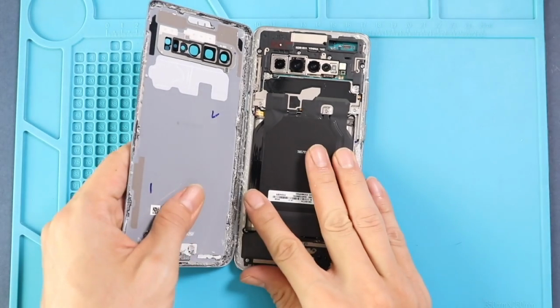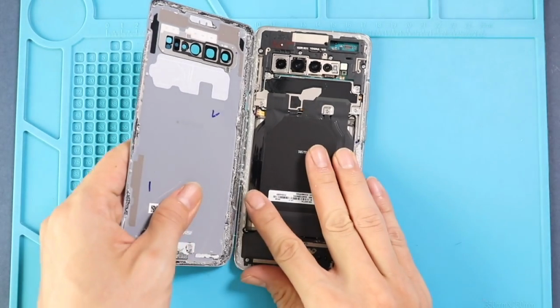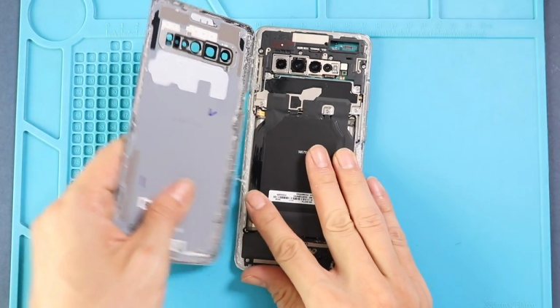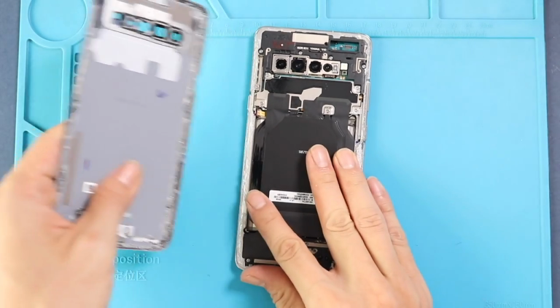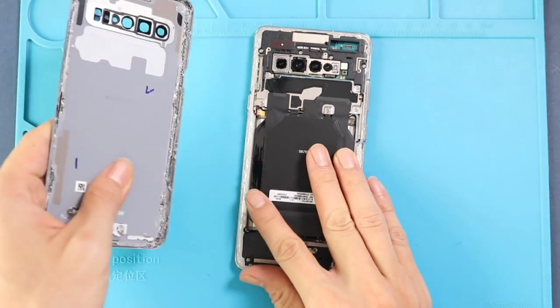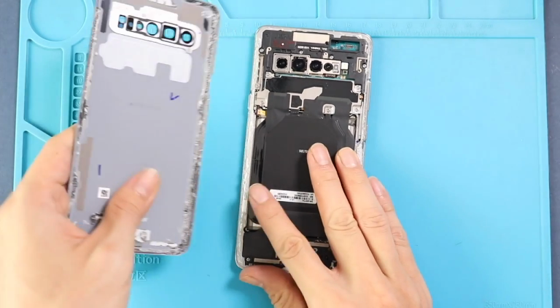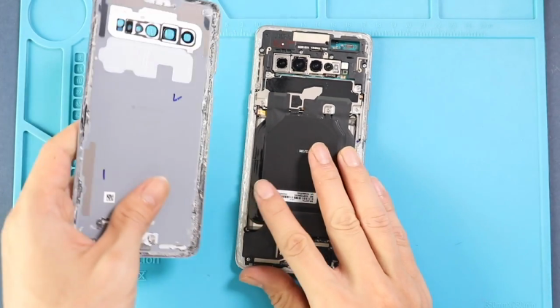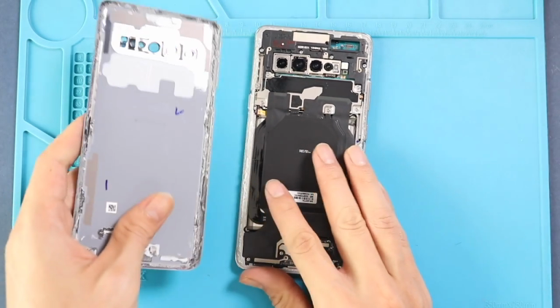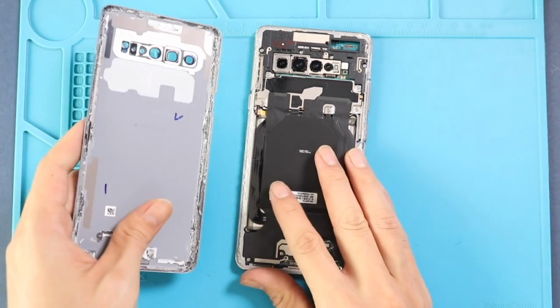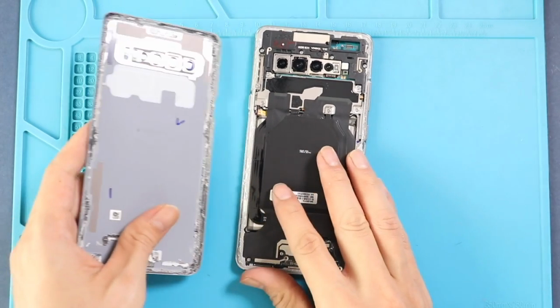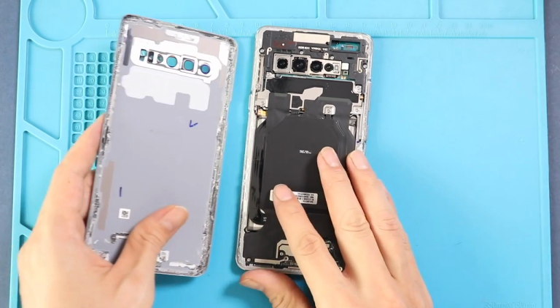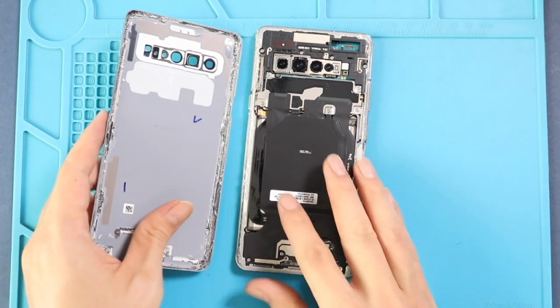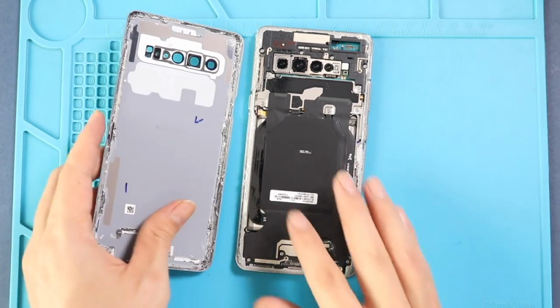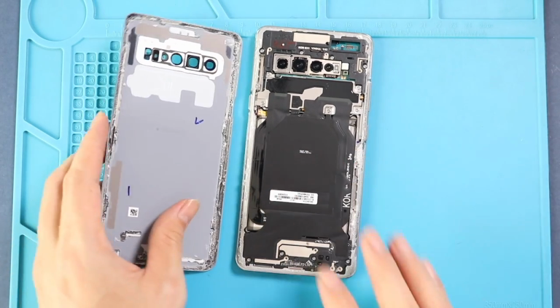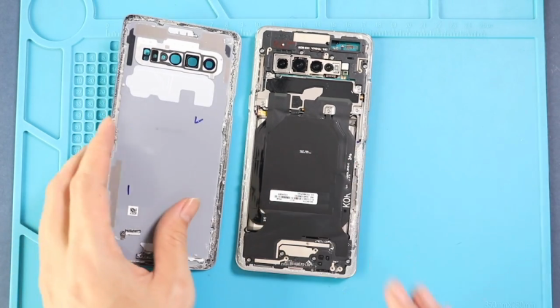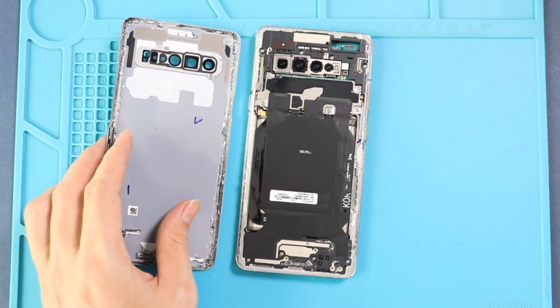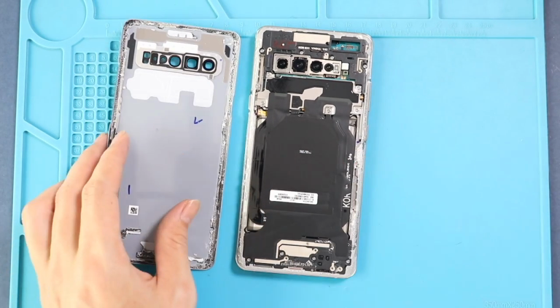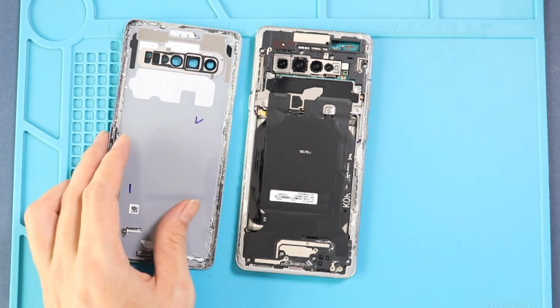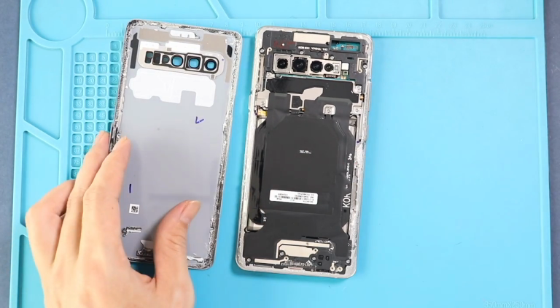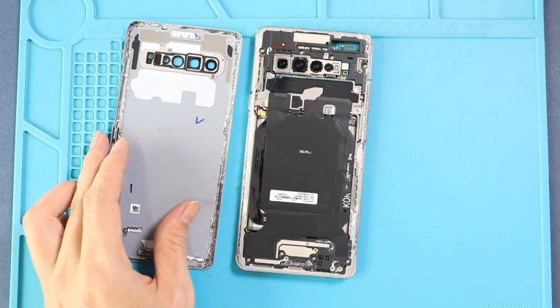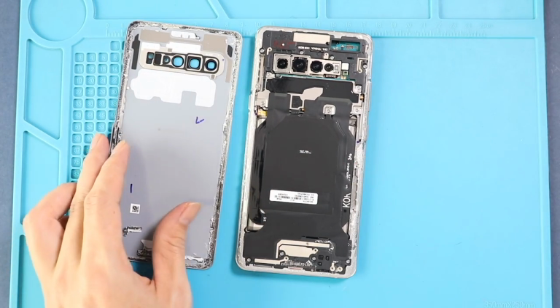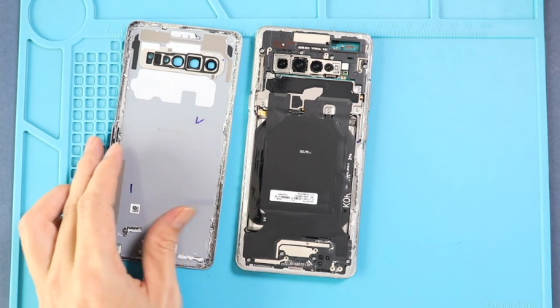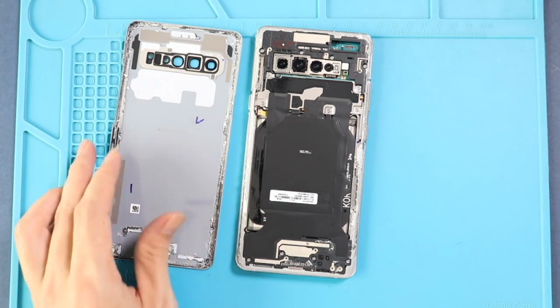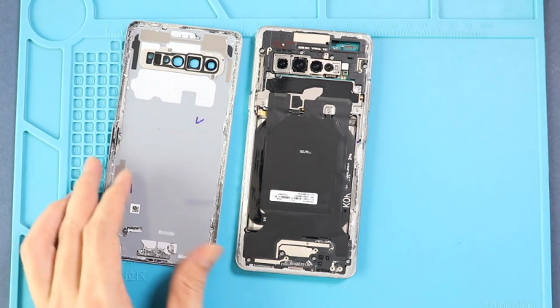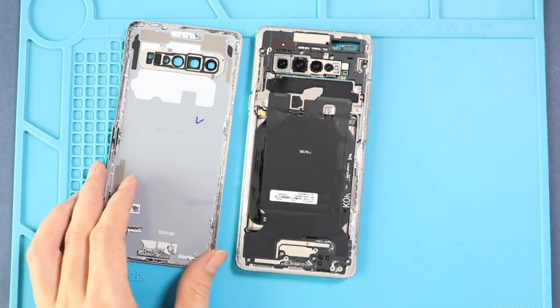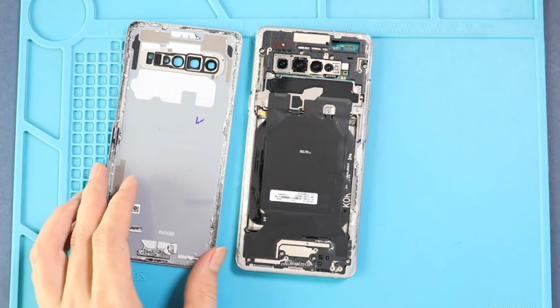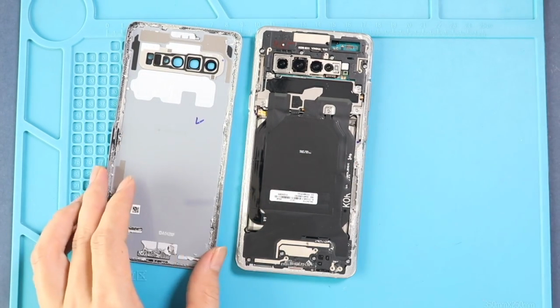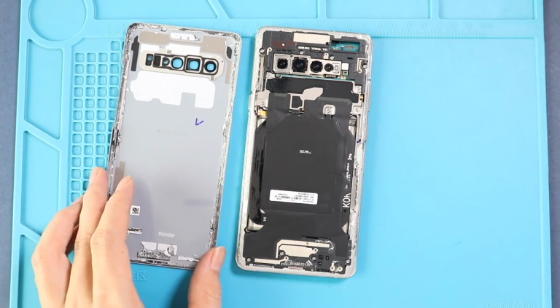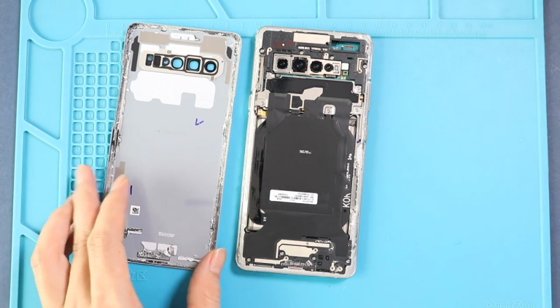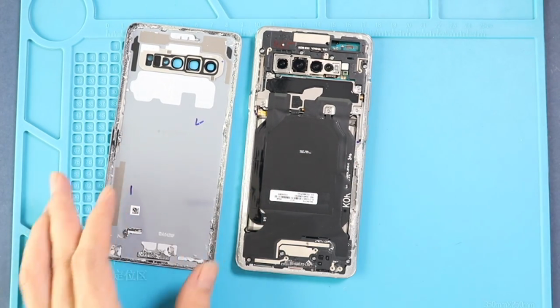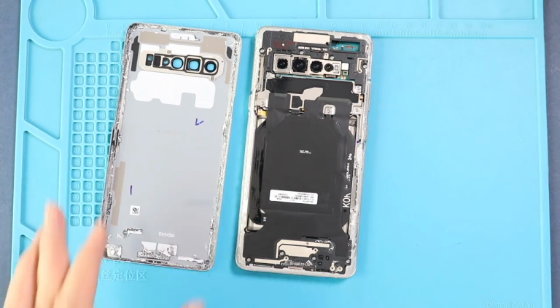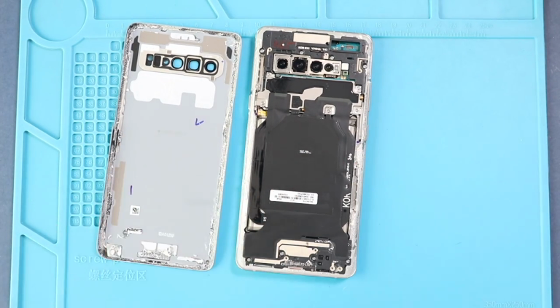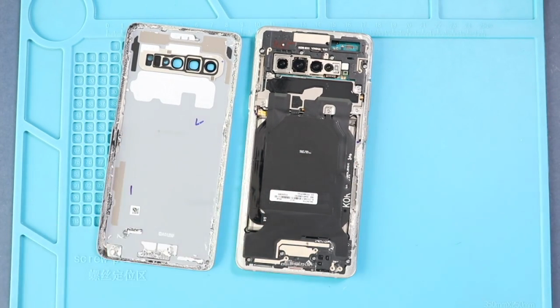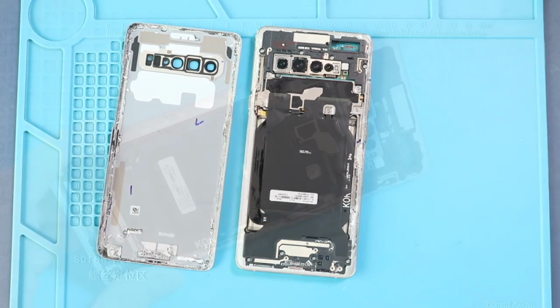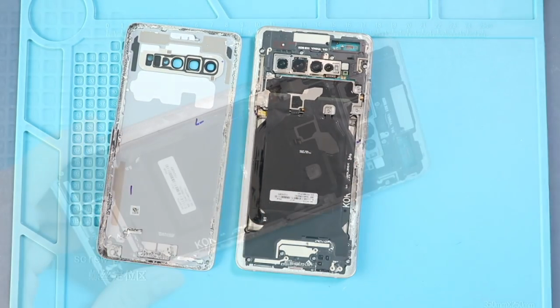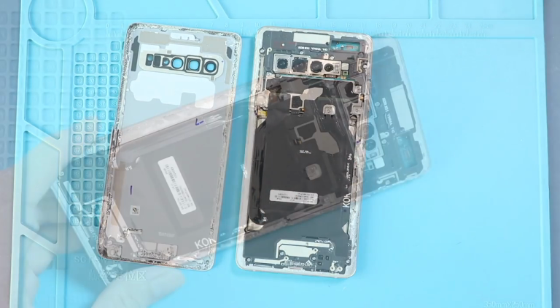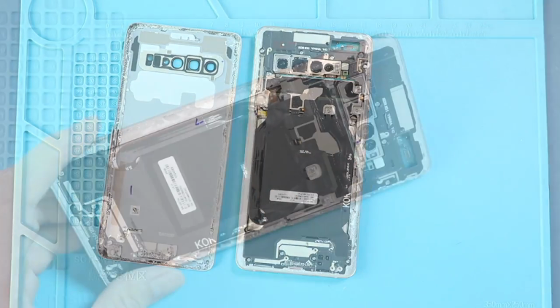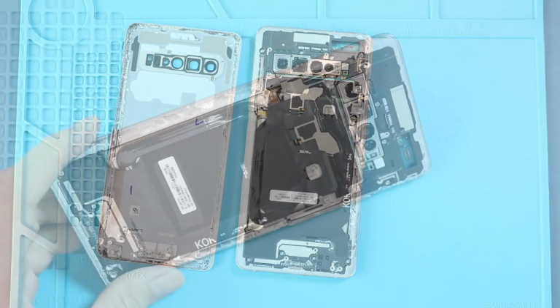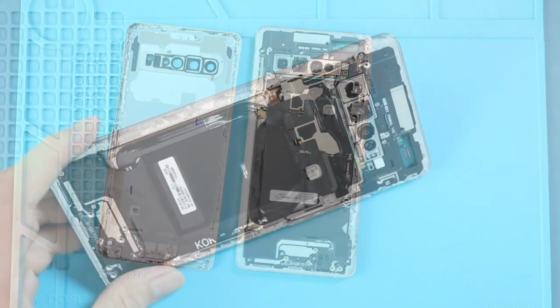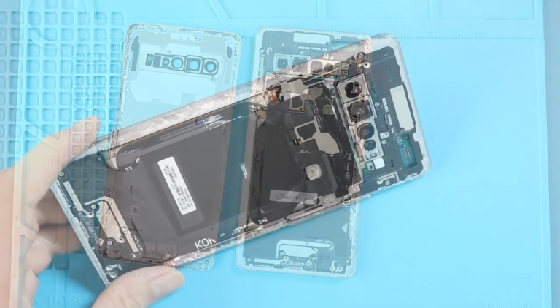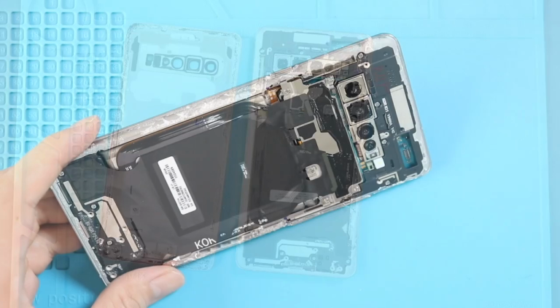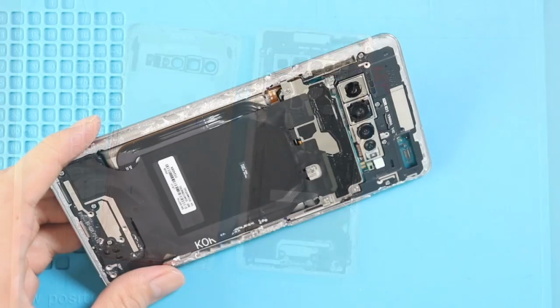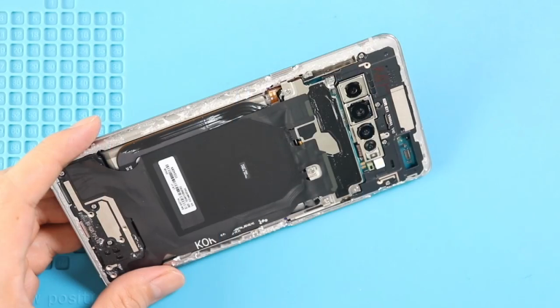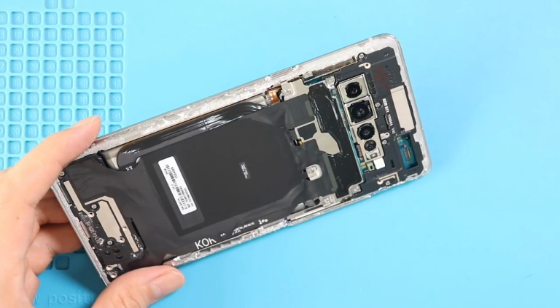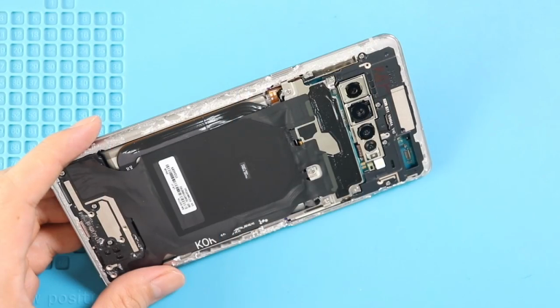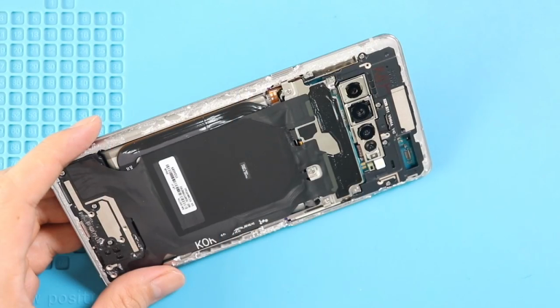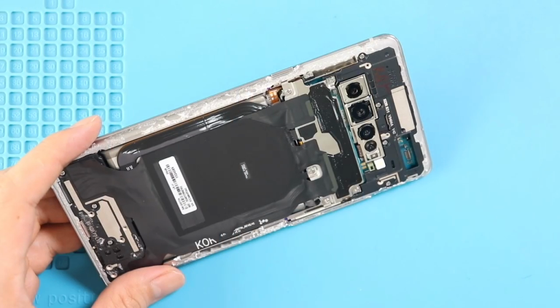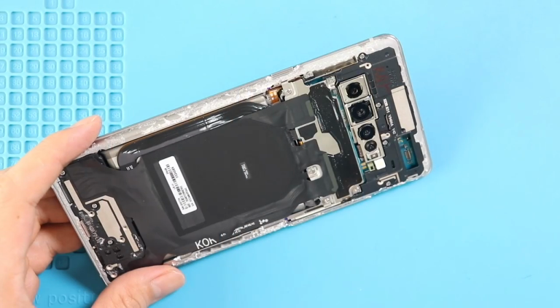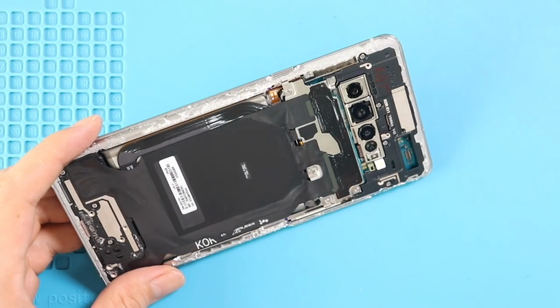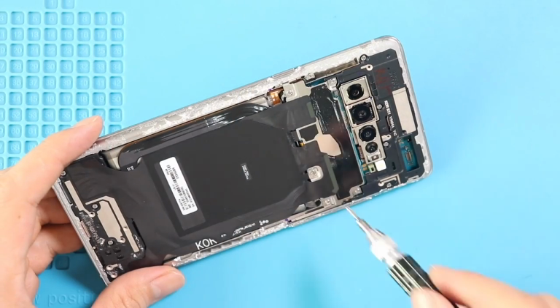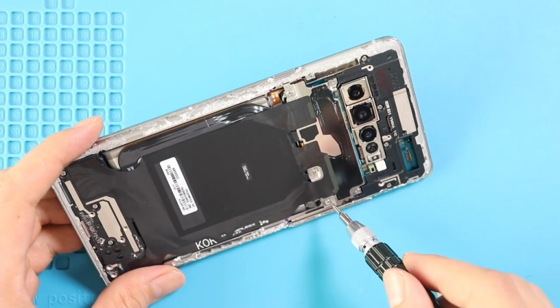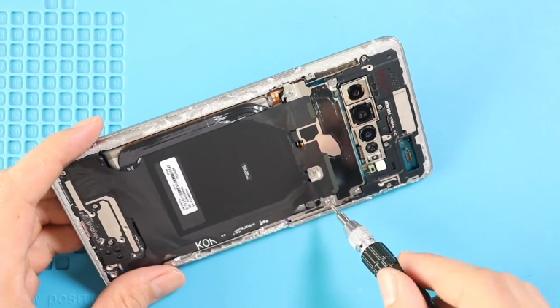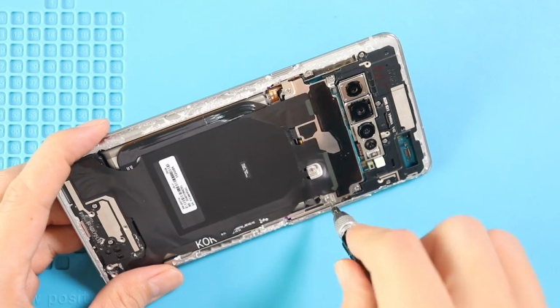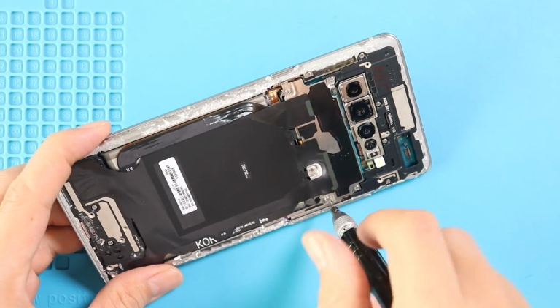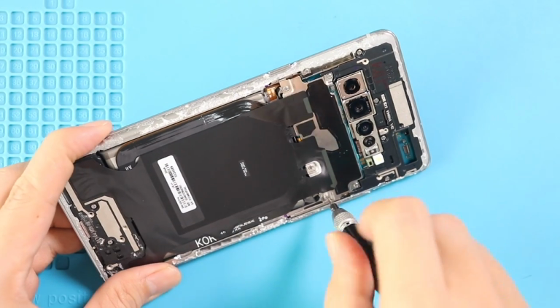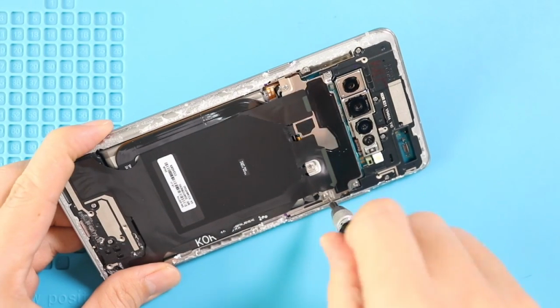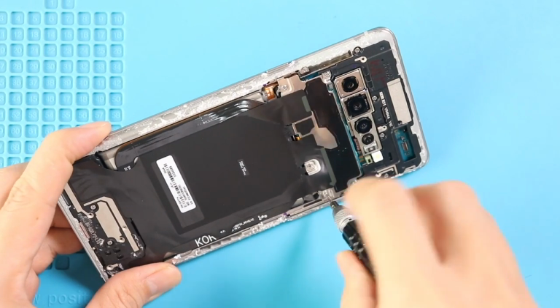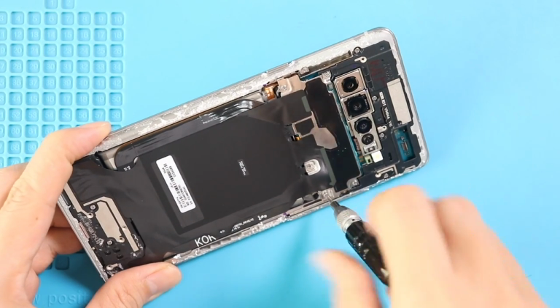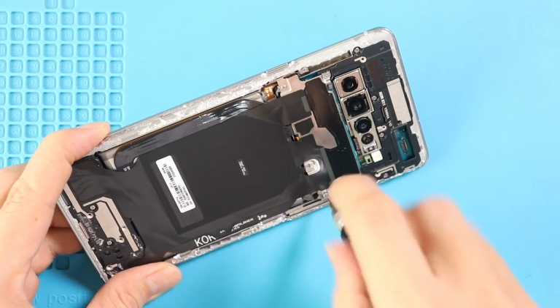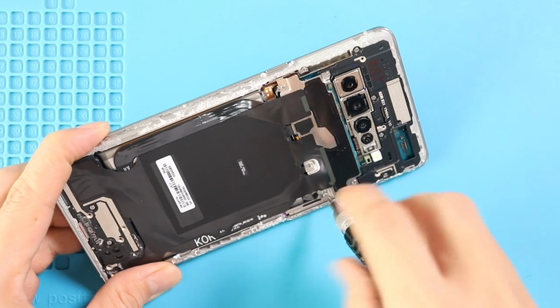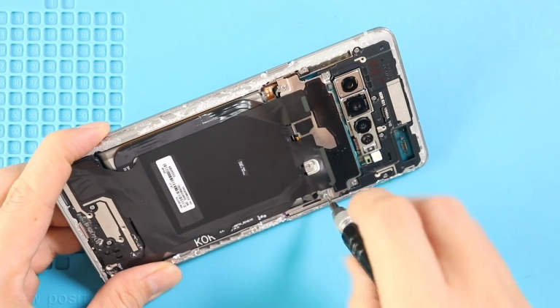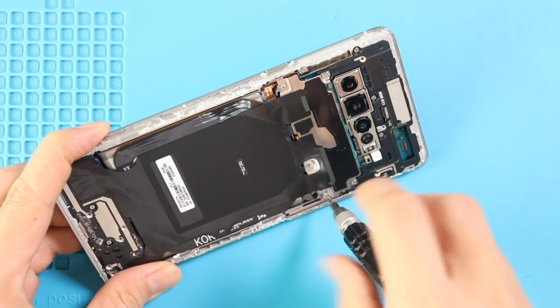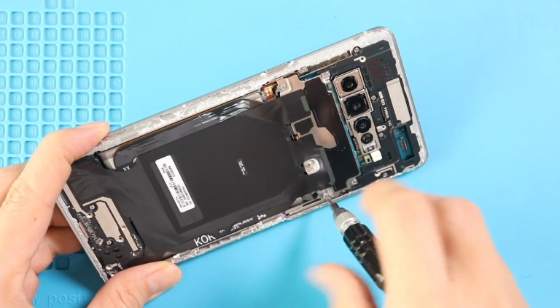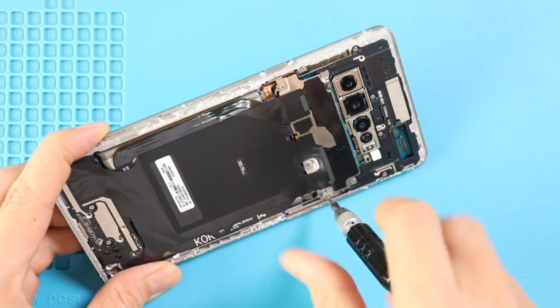Take out the back cover and undo 5 screws and disconnect the connector to take out the wireless pad, and also disconnect the battery plug.